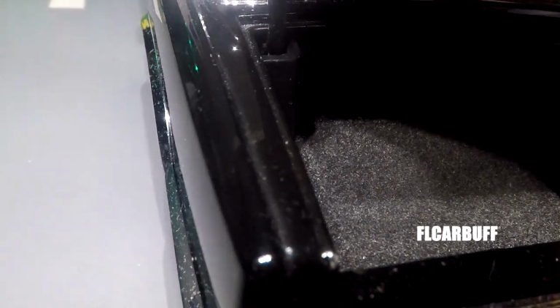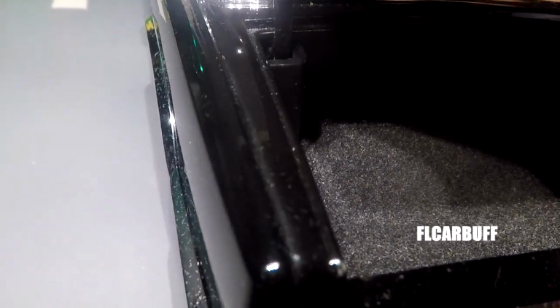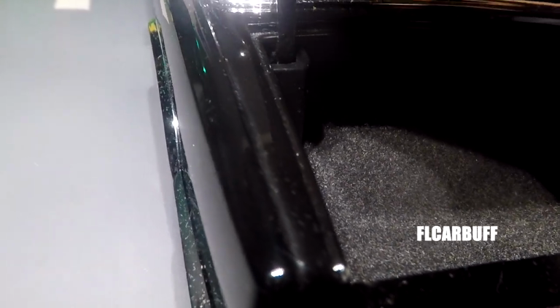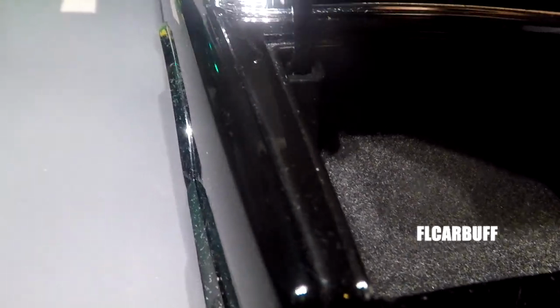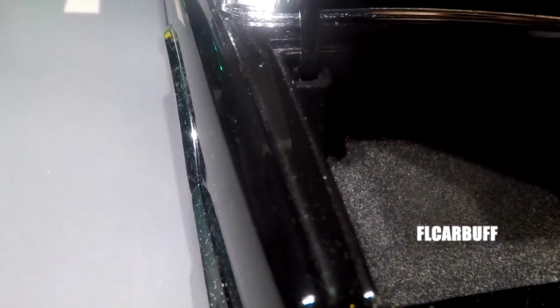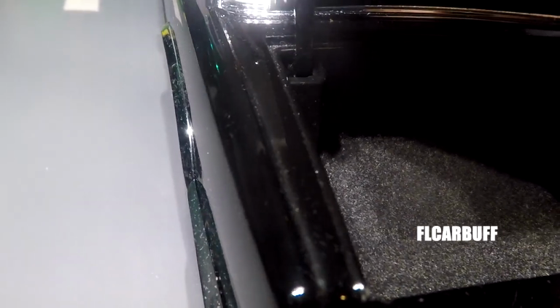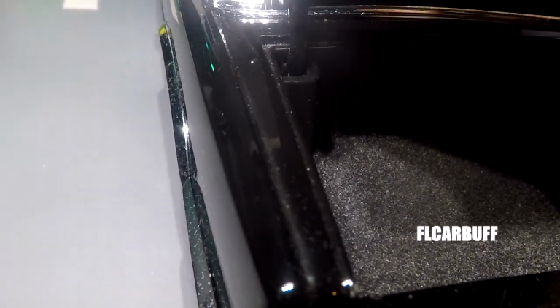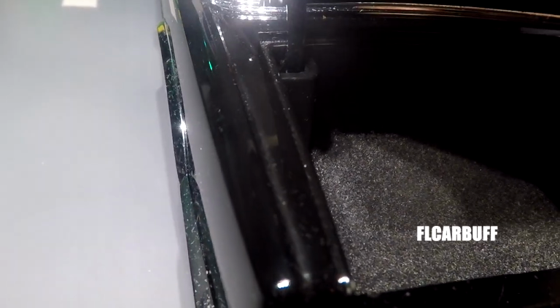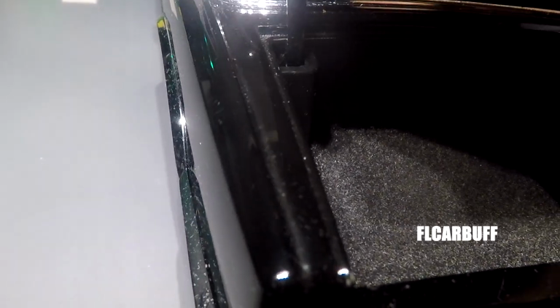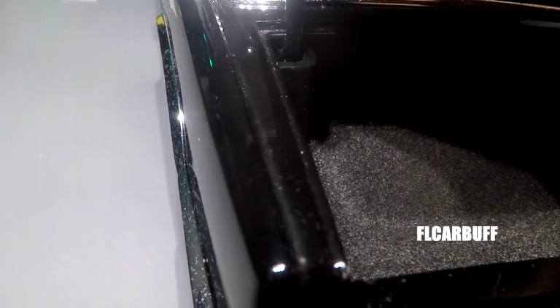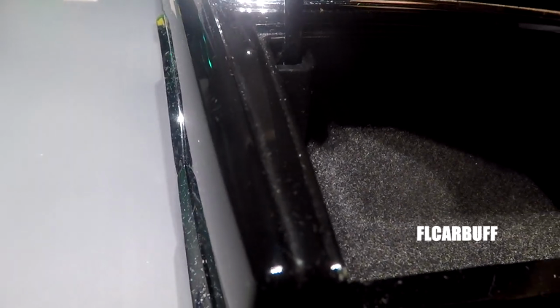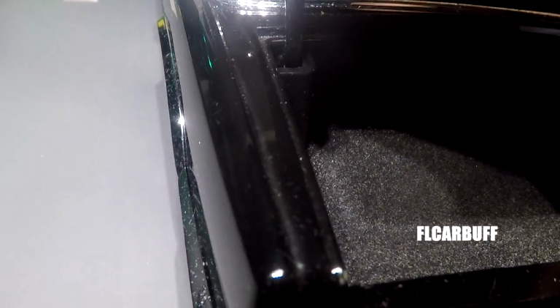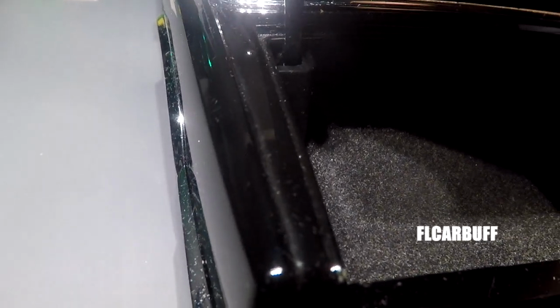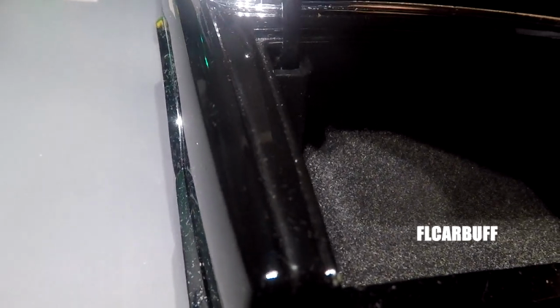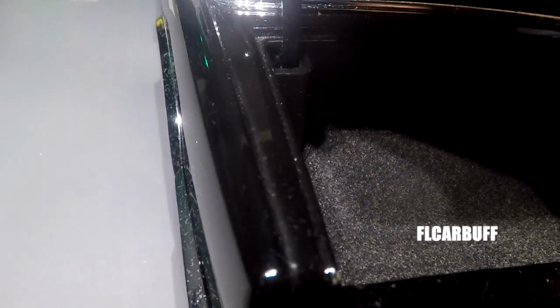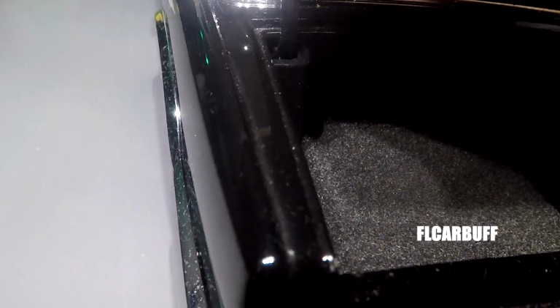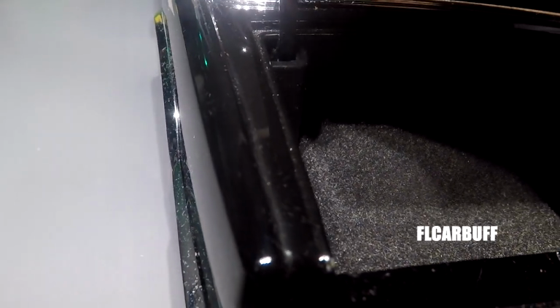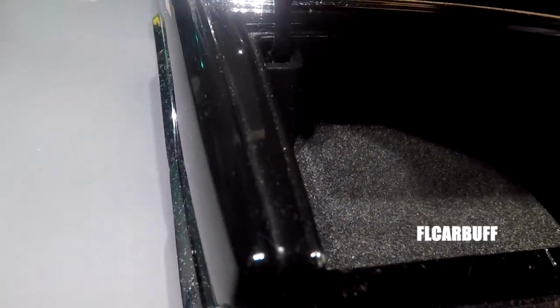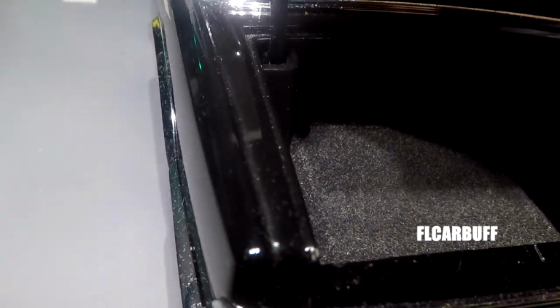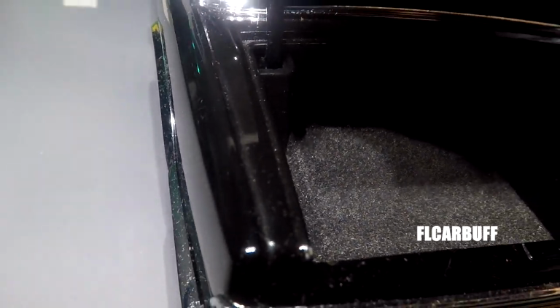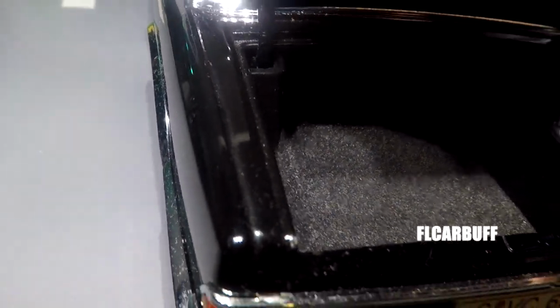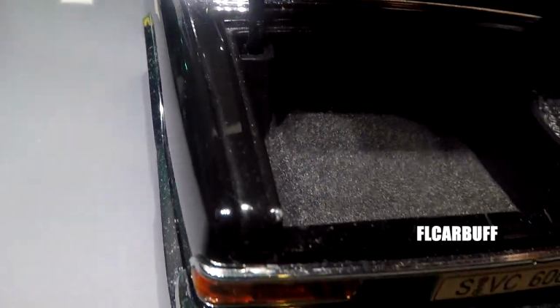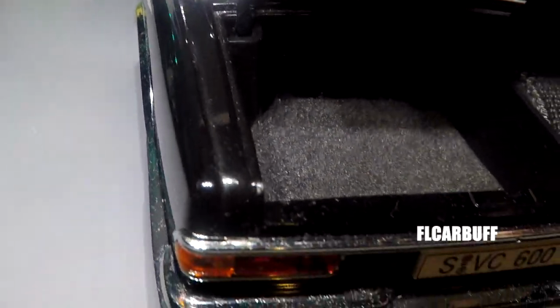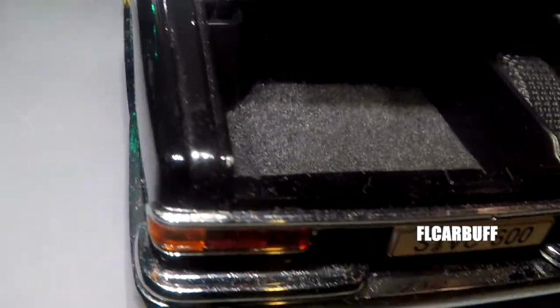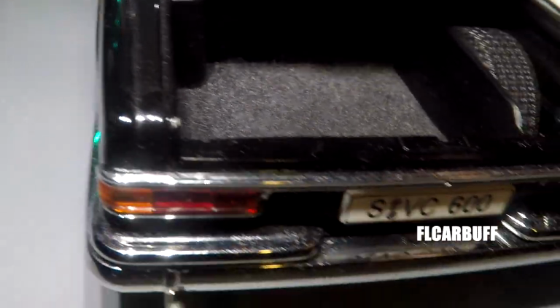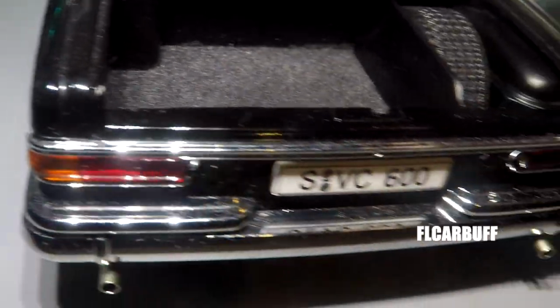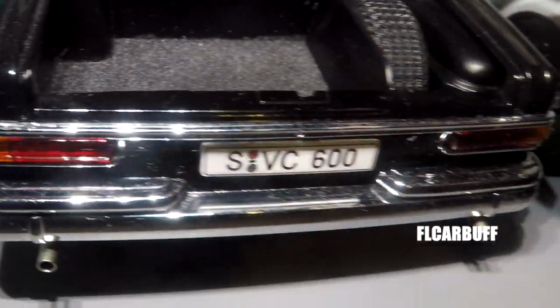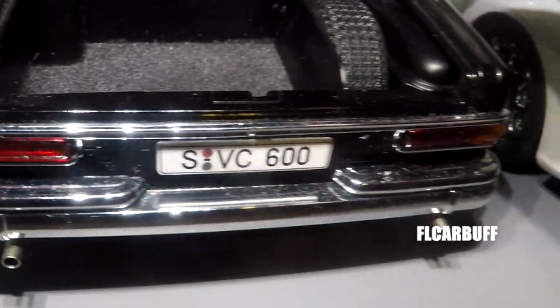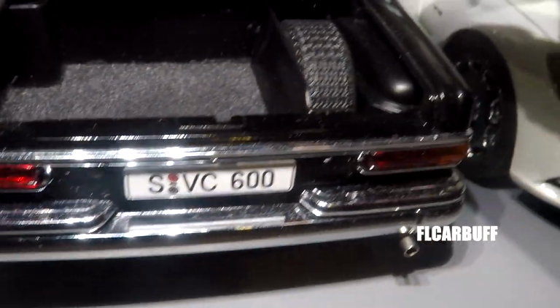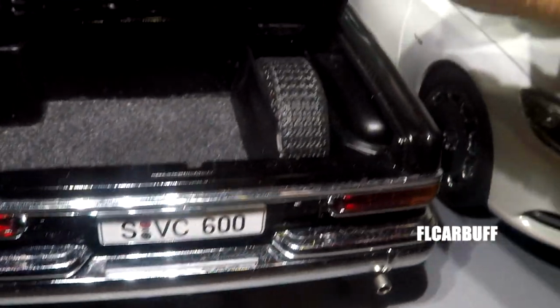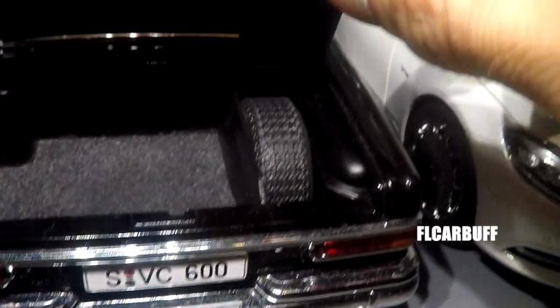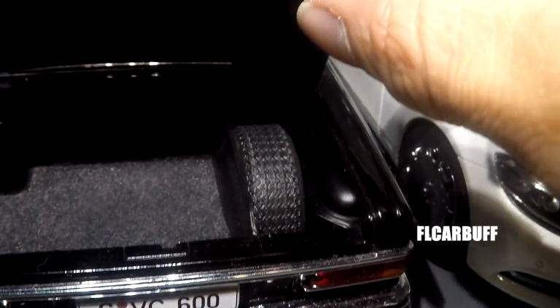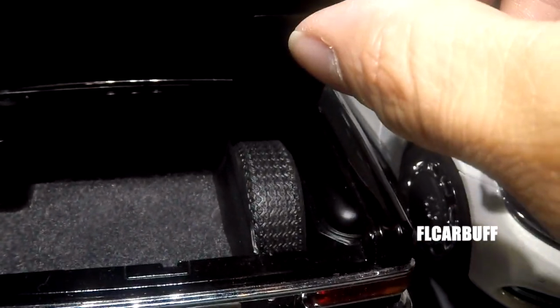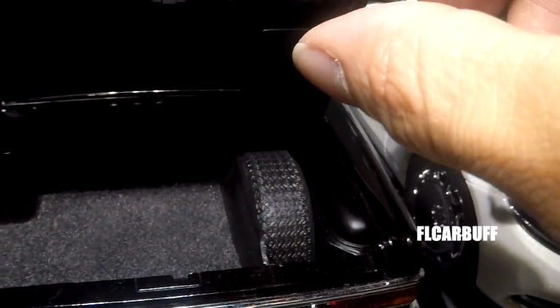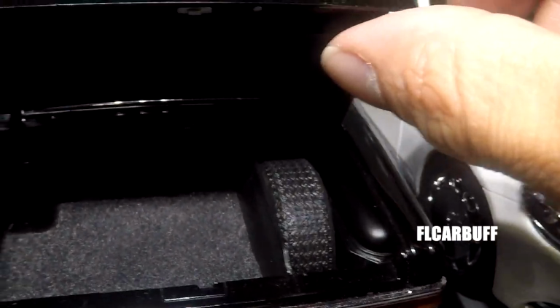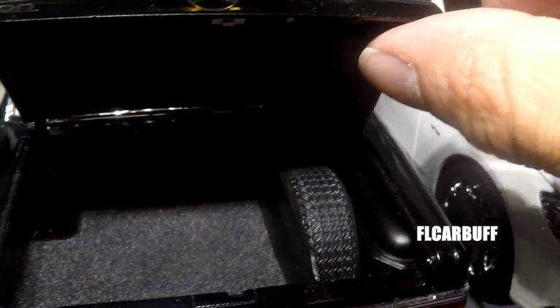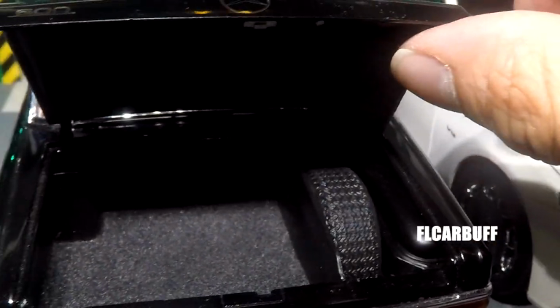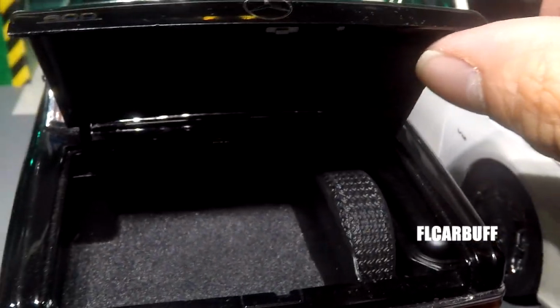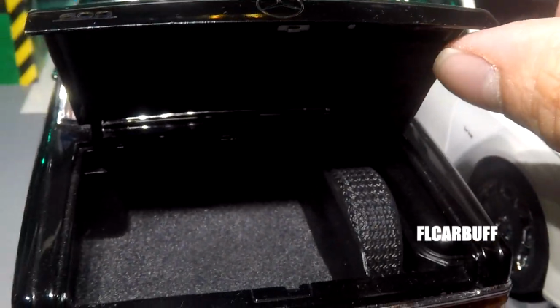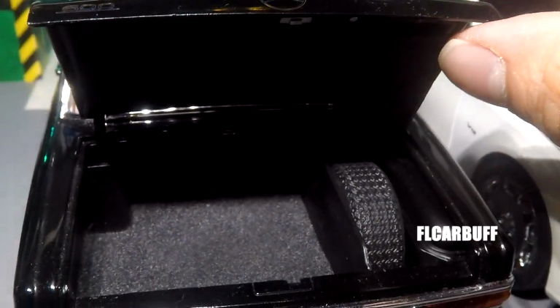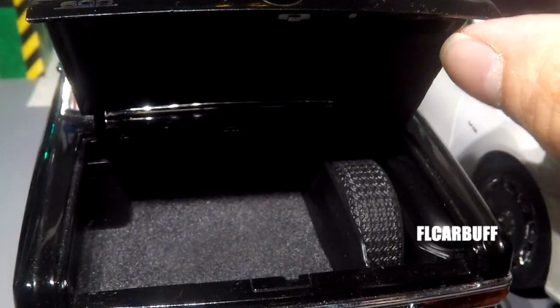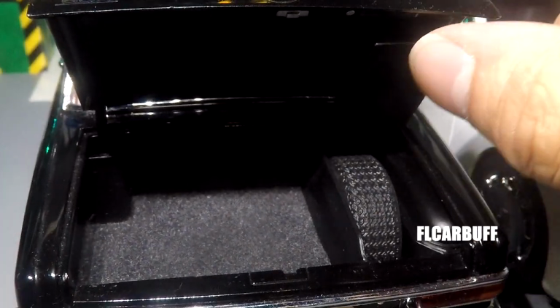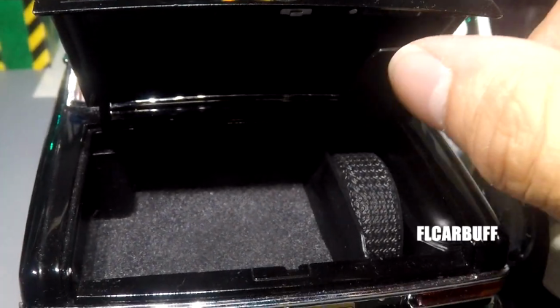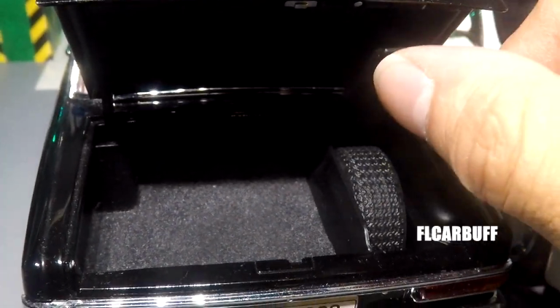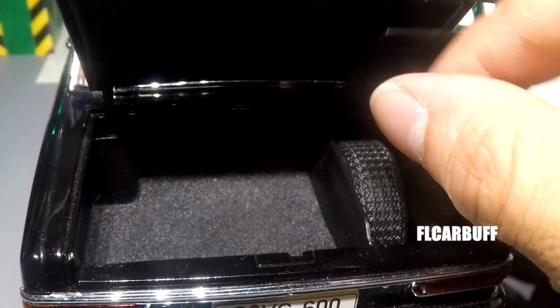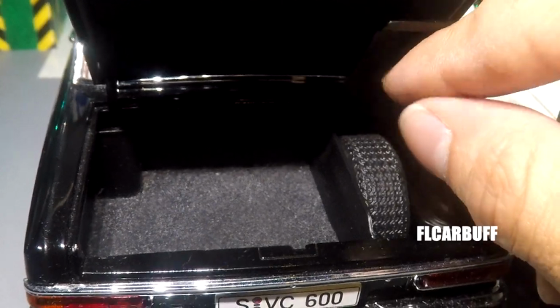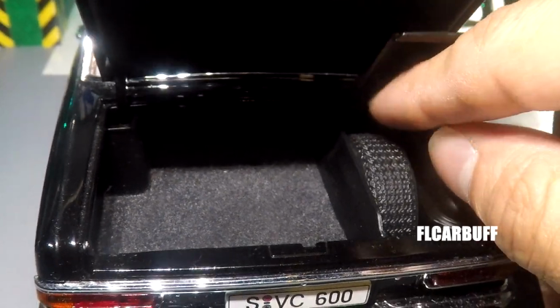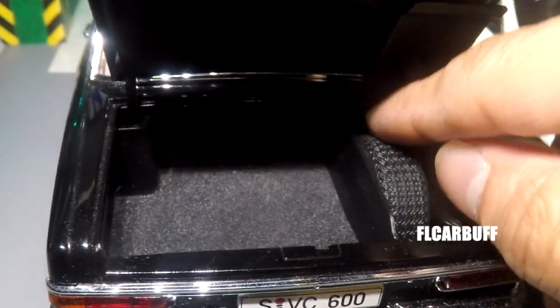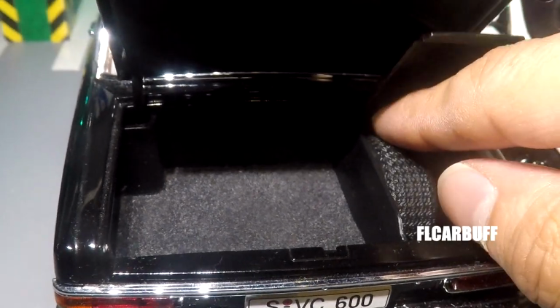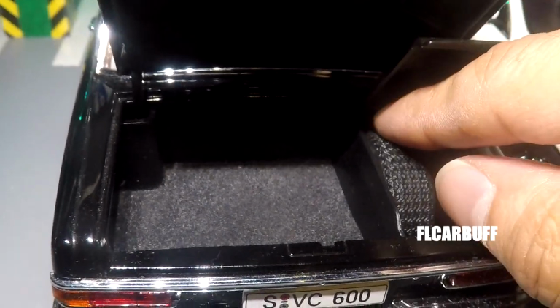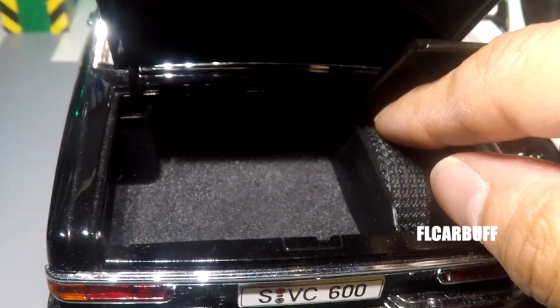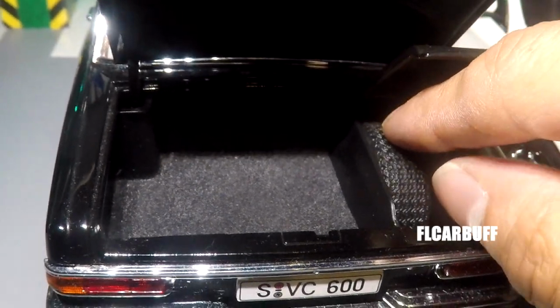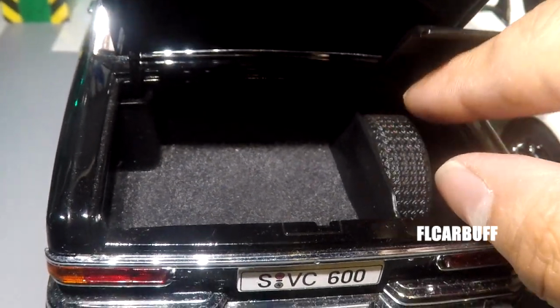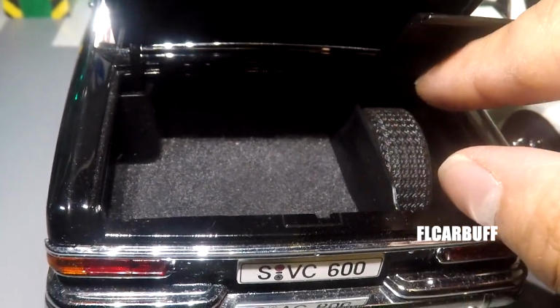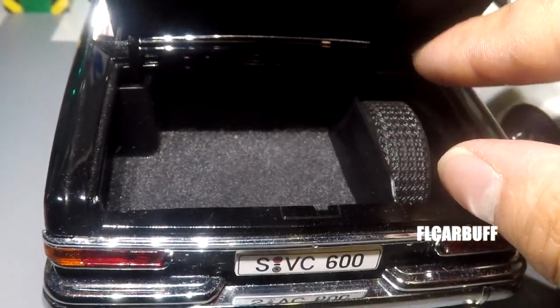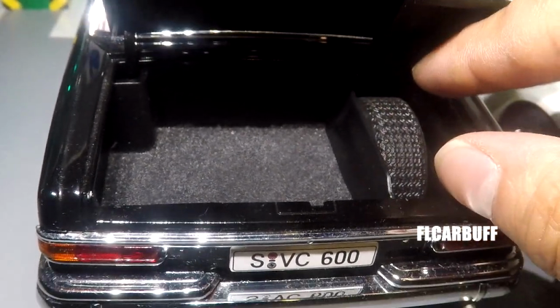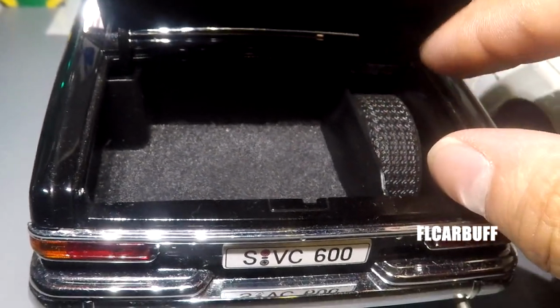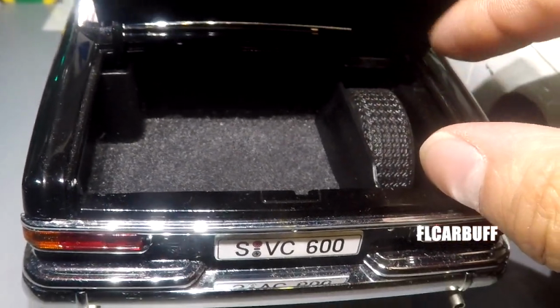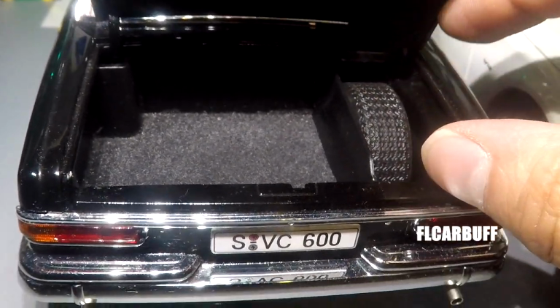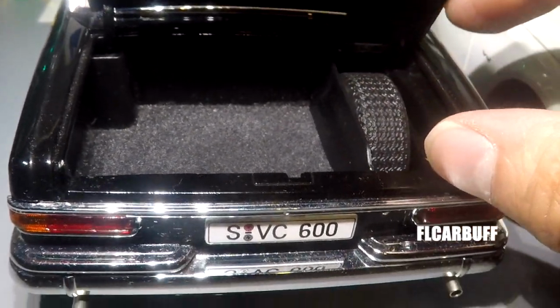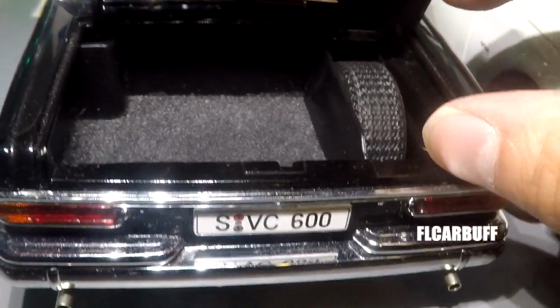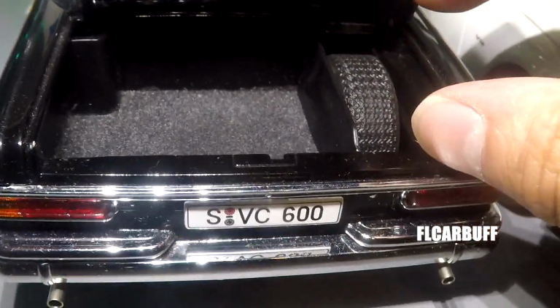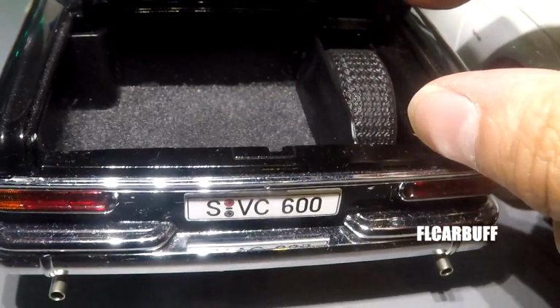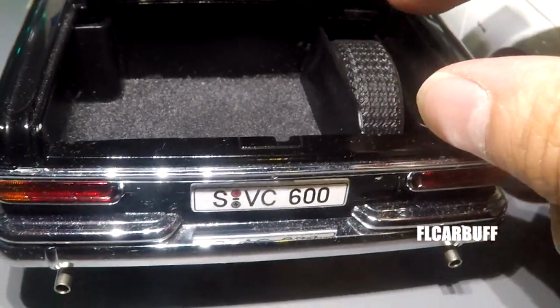You've also got this lid that opens and it reveals a spare tire — you guys can see it right there.